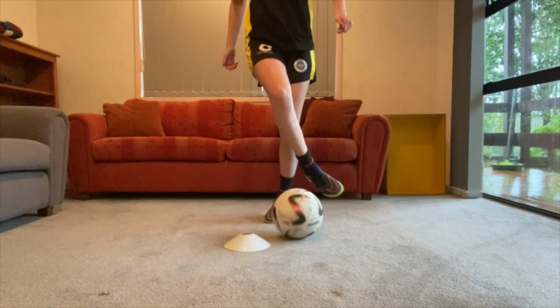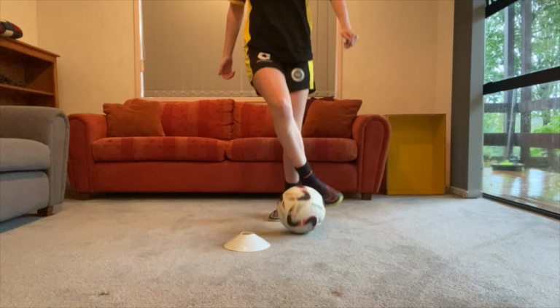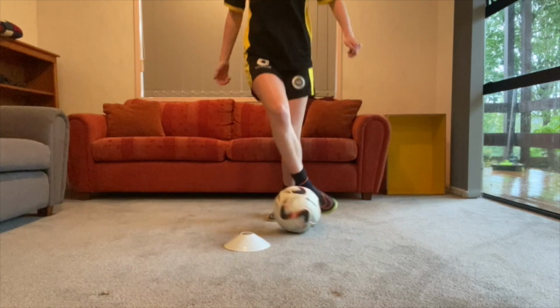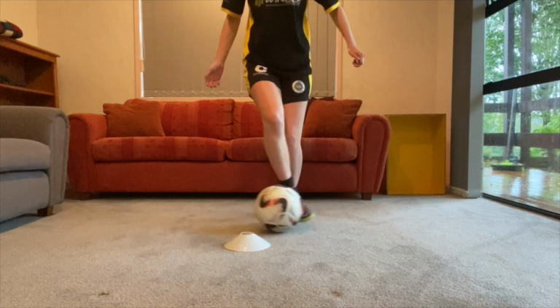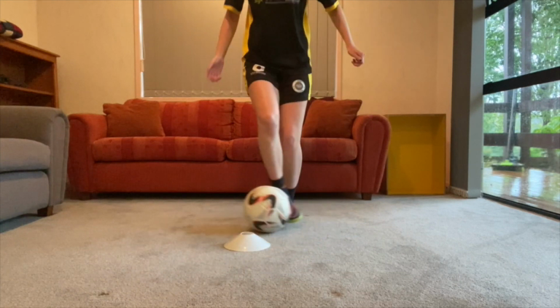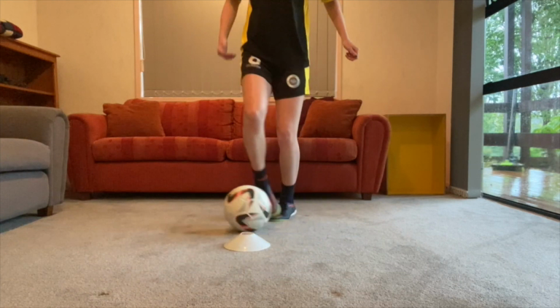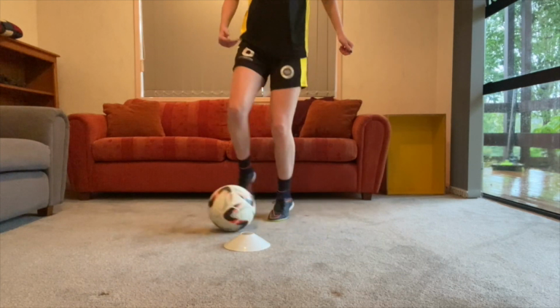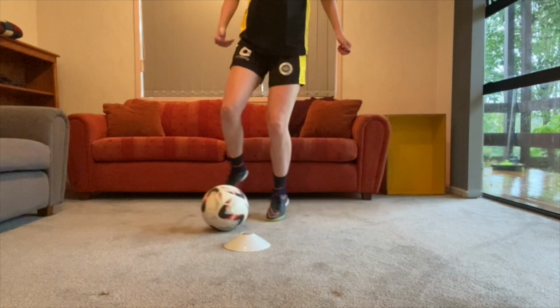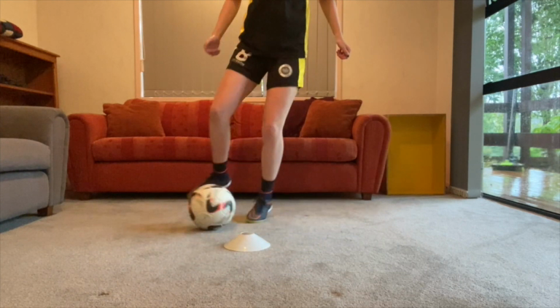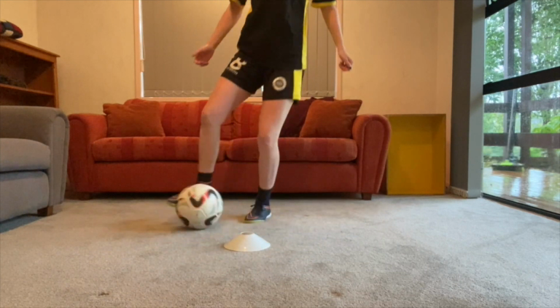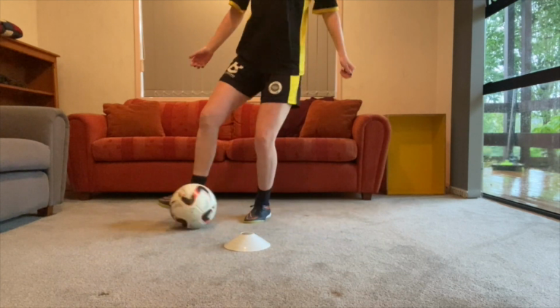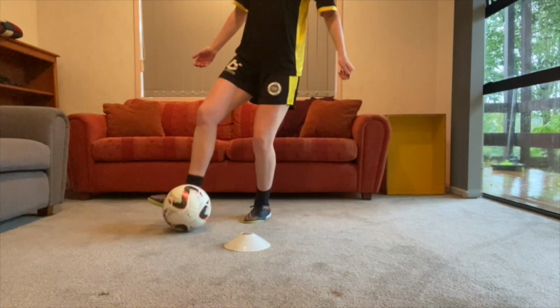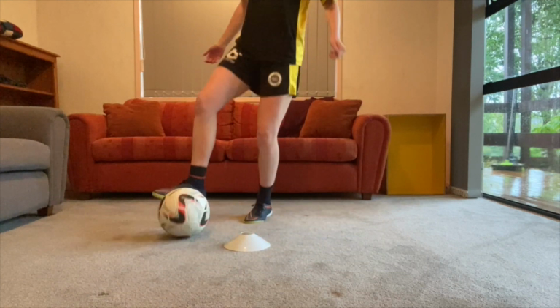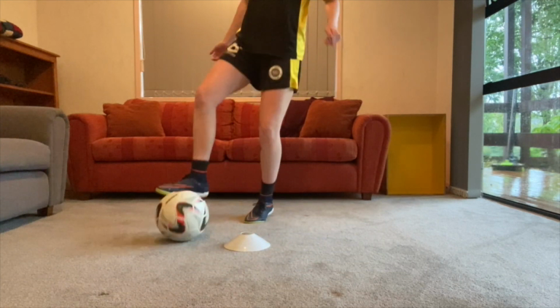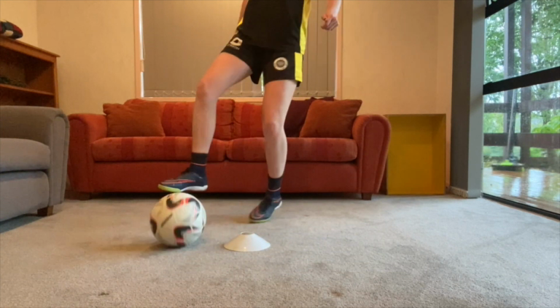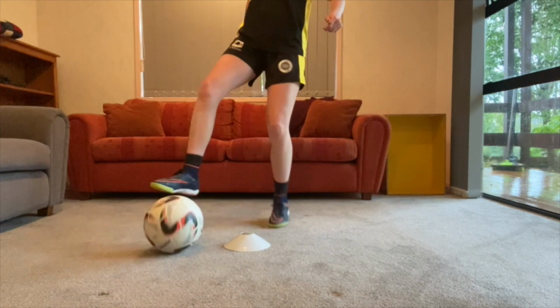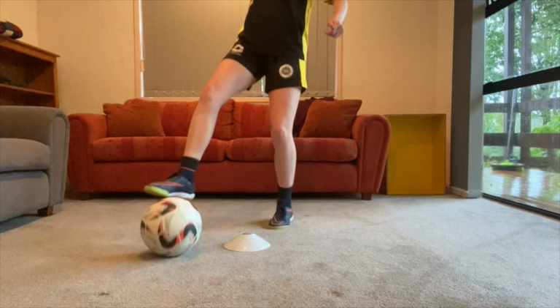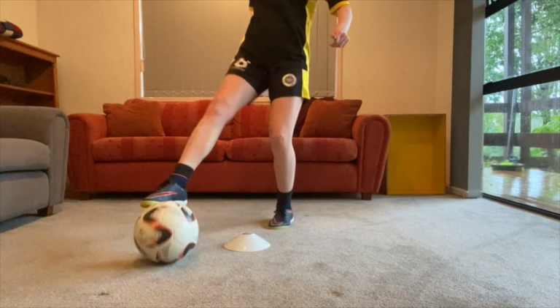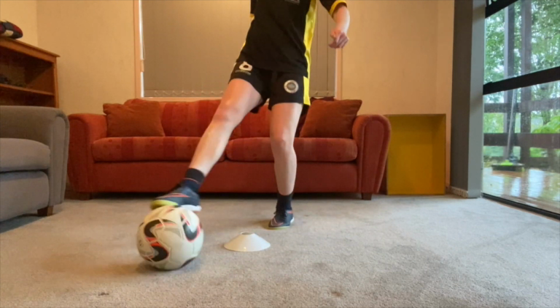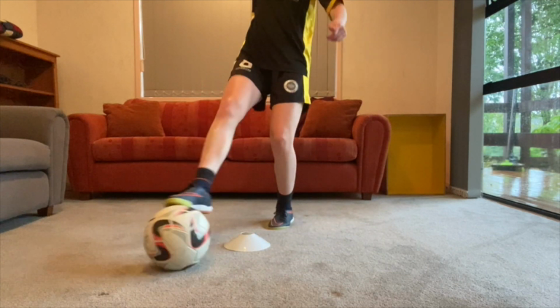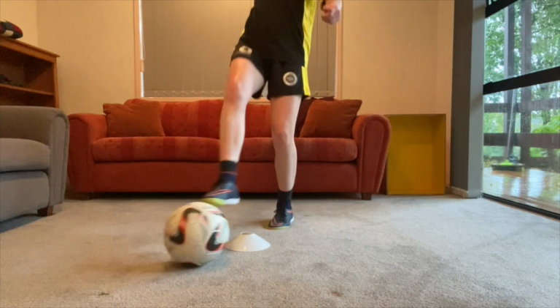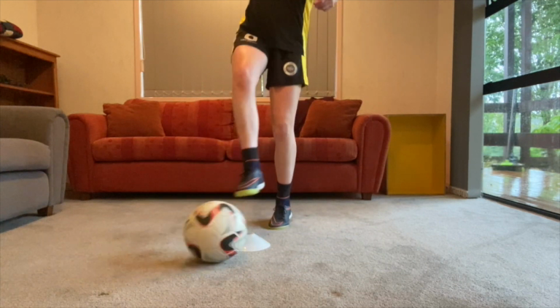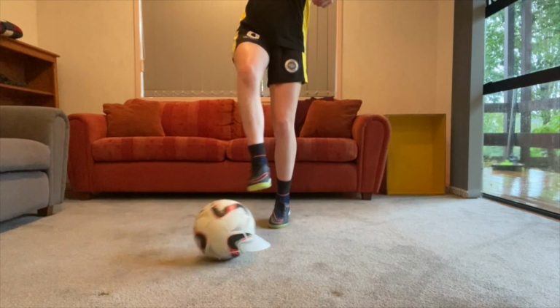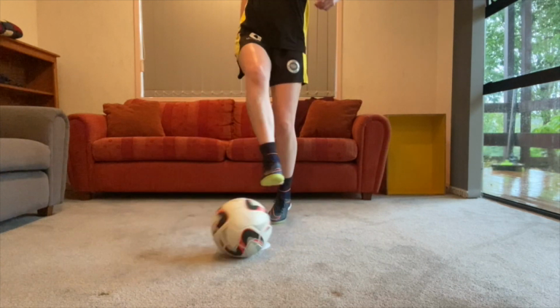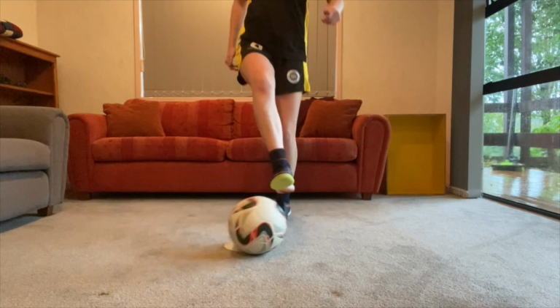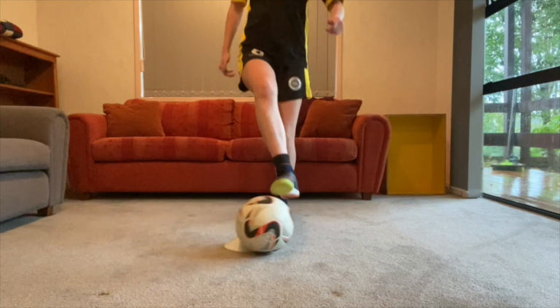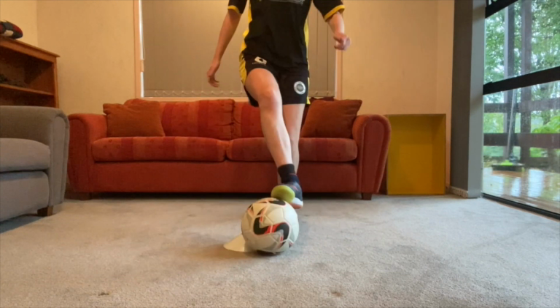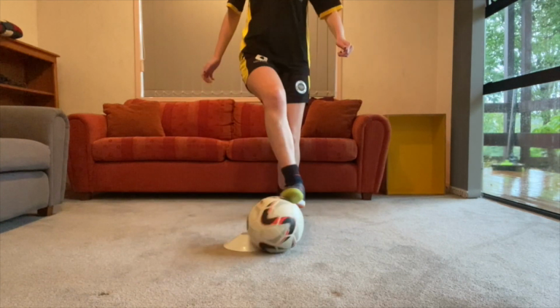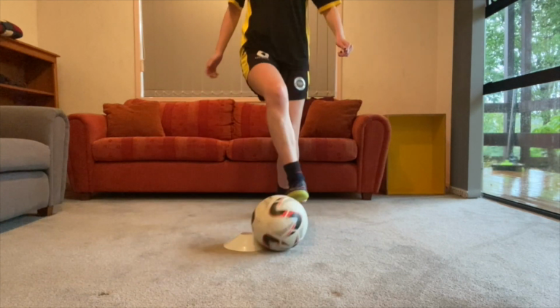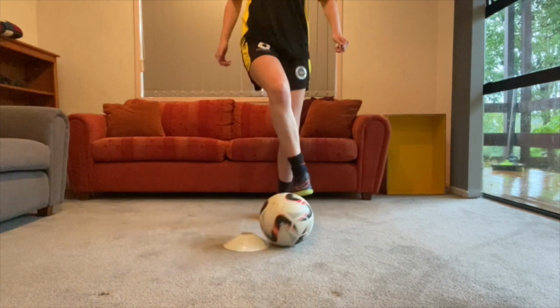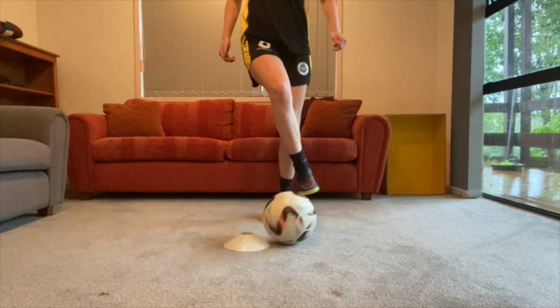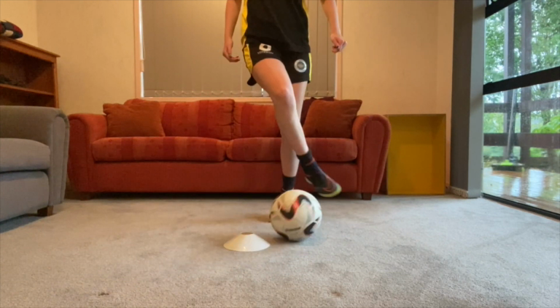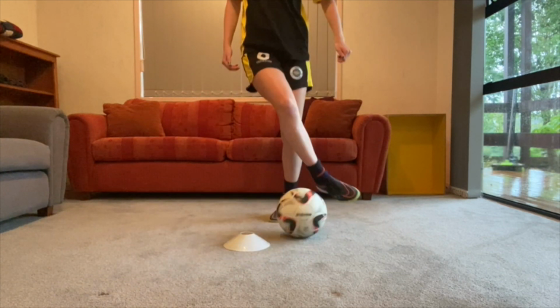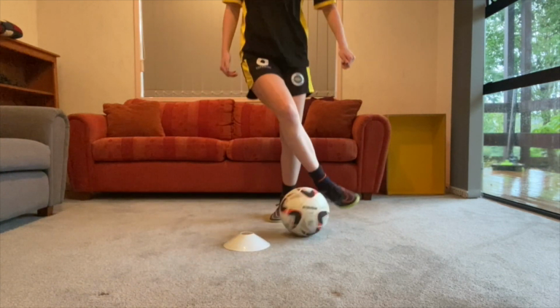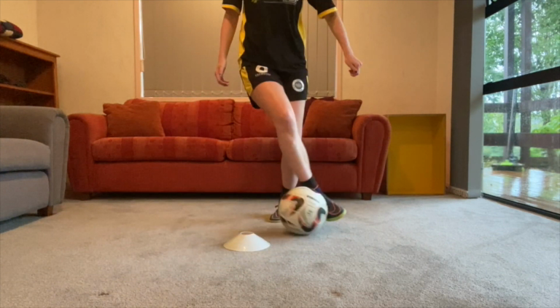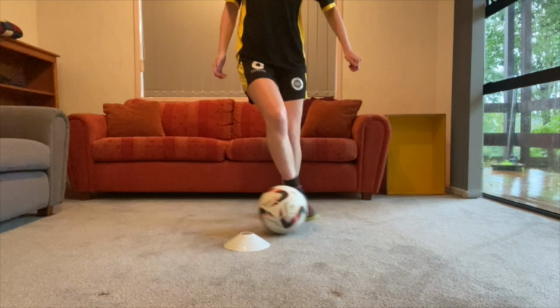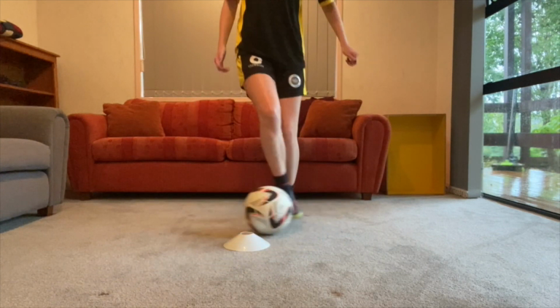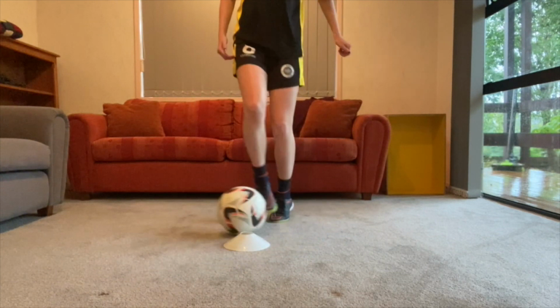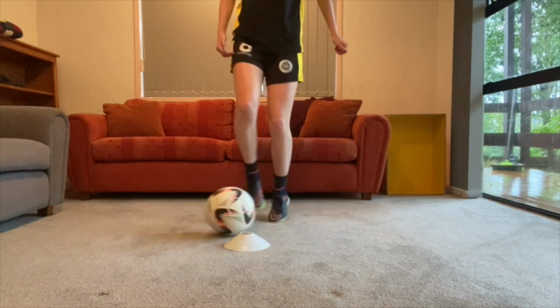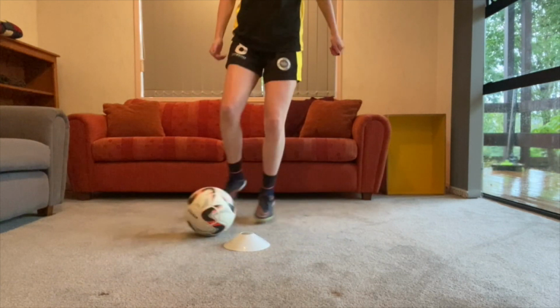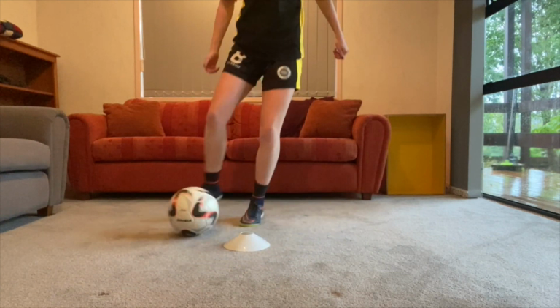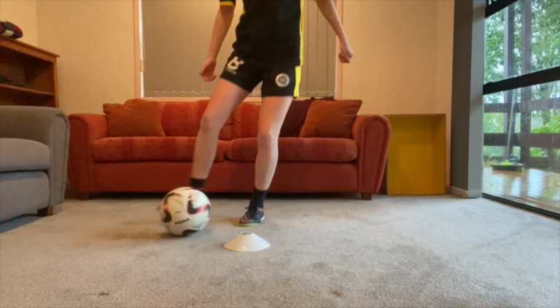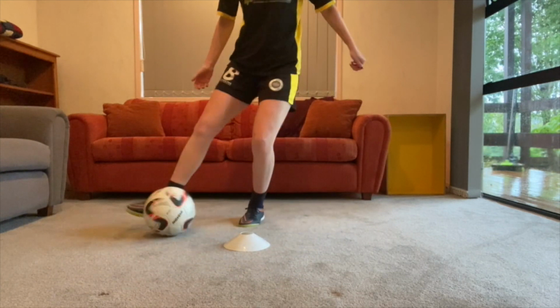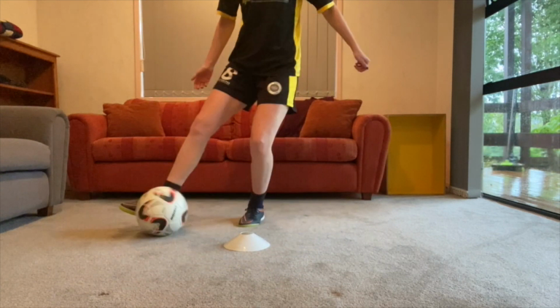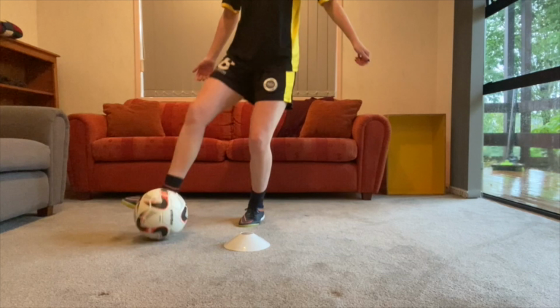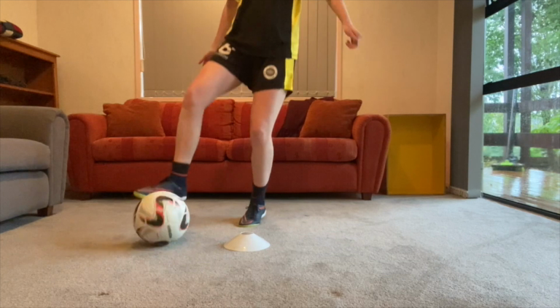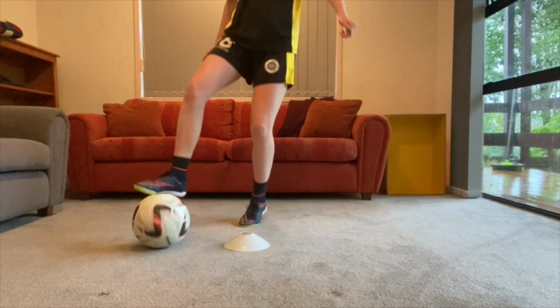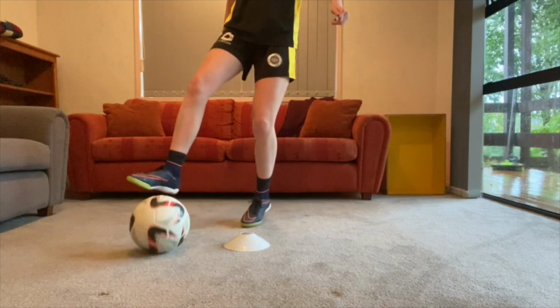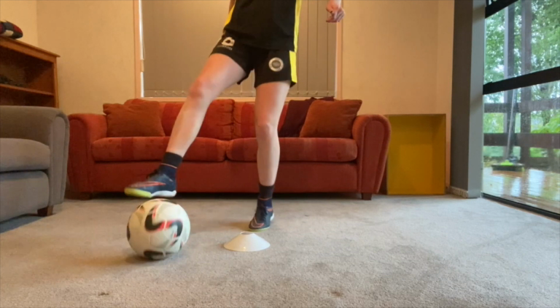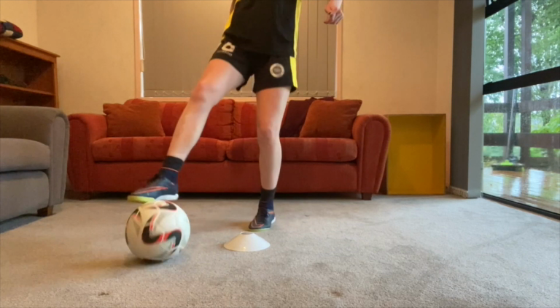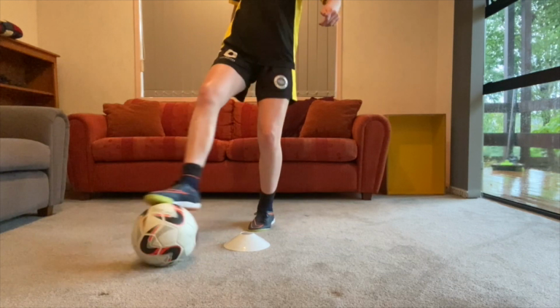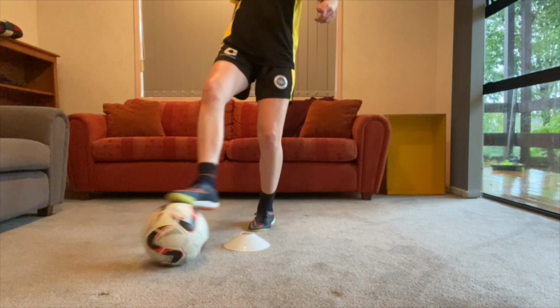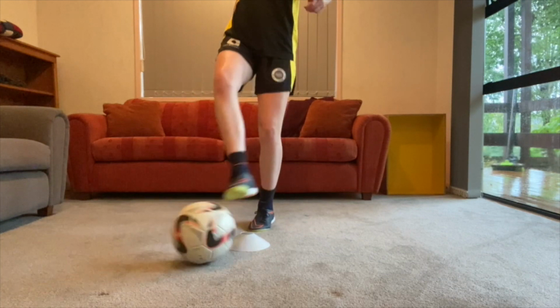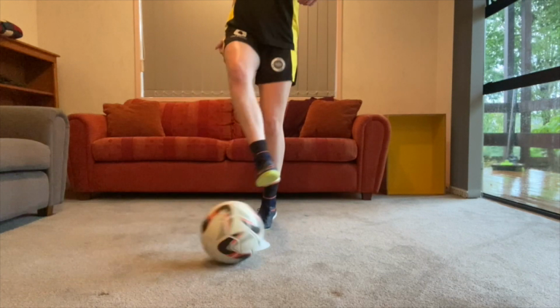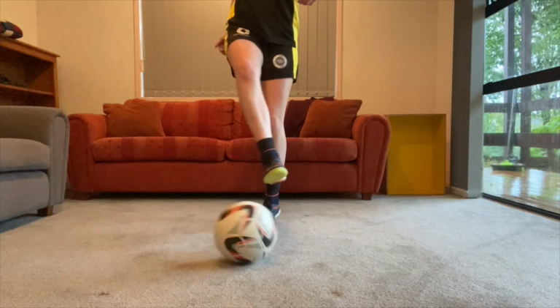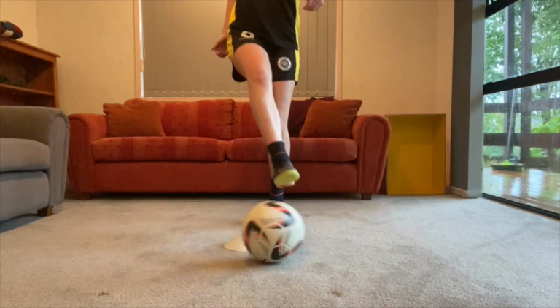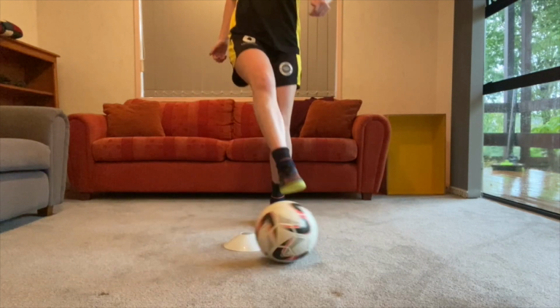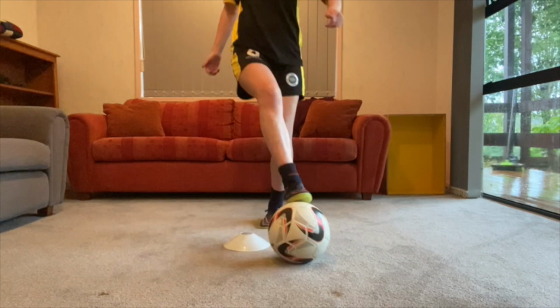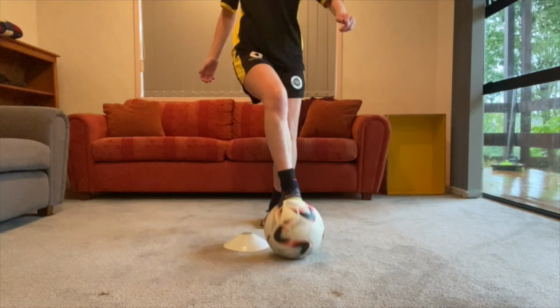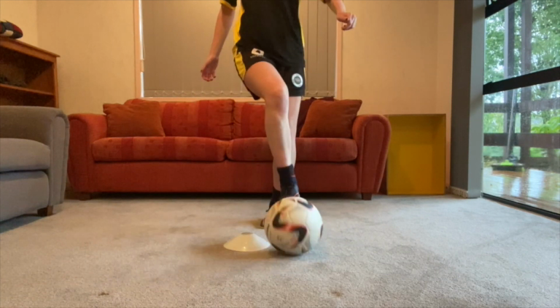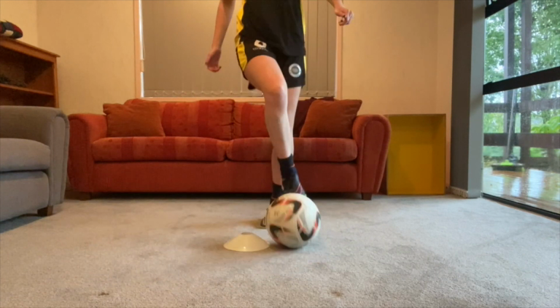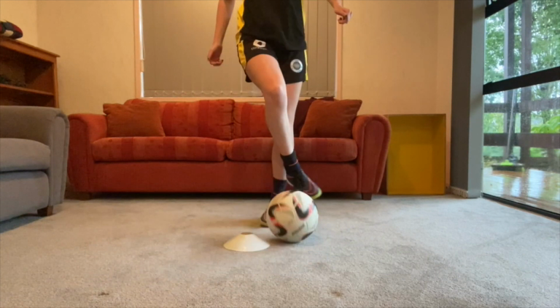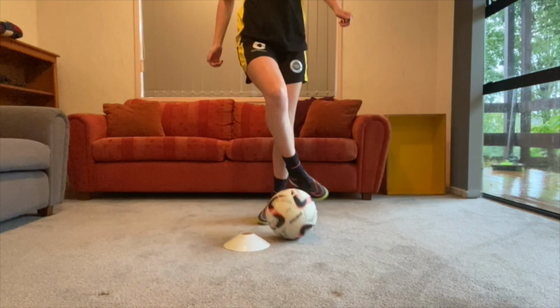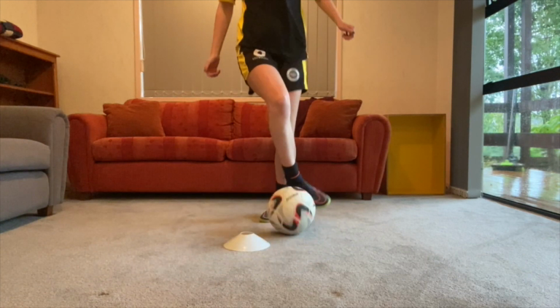First up, using your right foot you're going to move the ball around the cone, using your inside, sole, and outside of your foot.